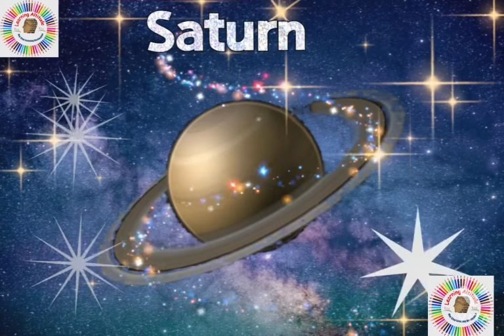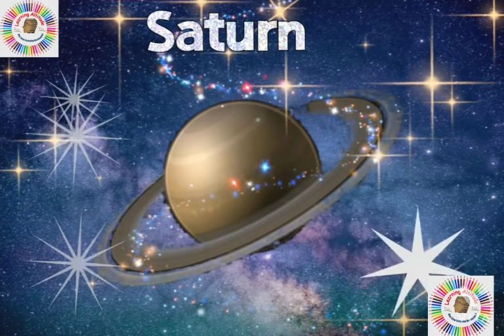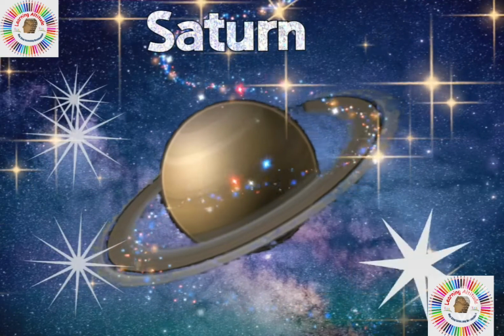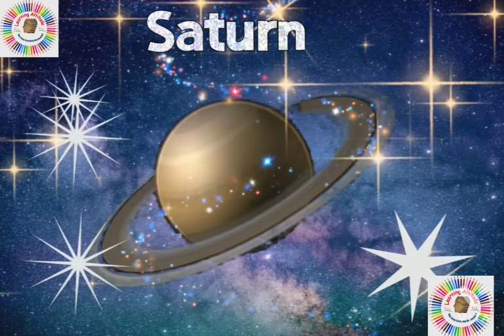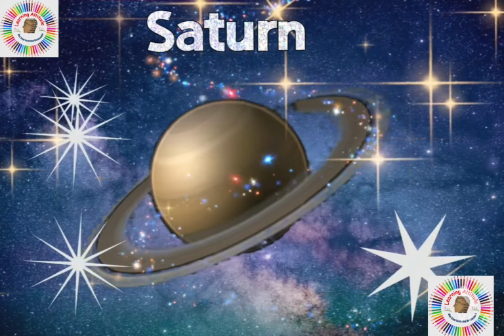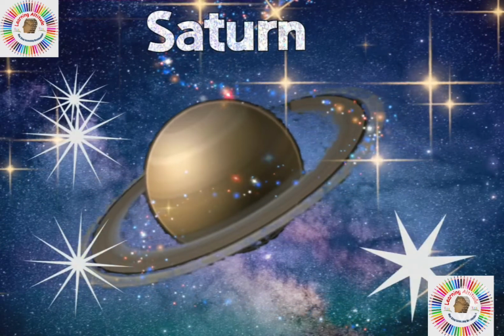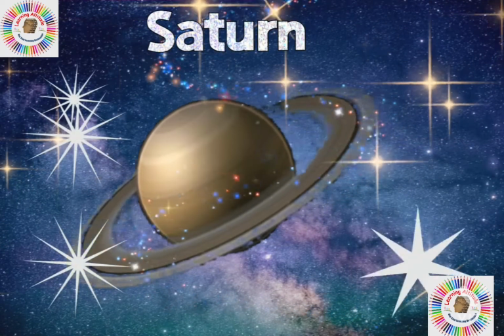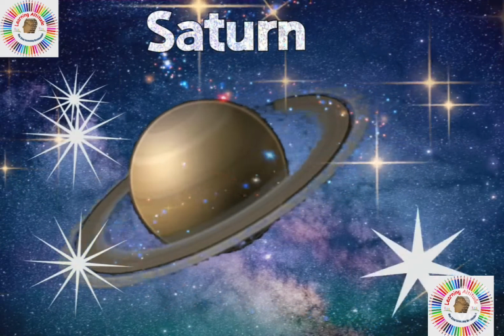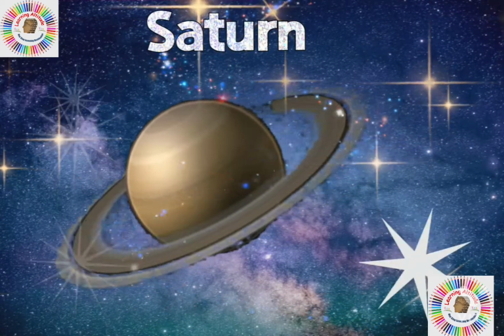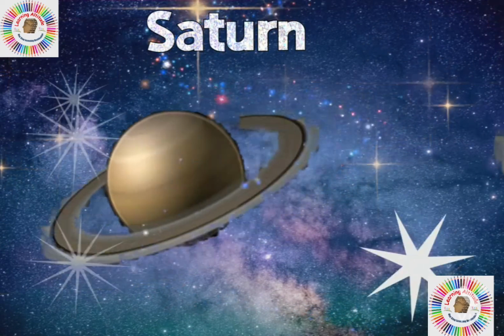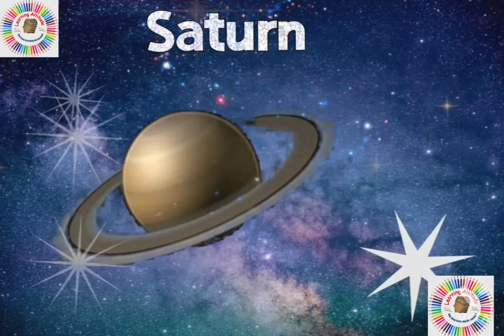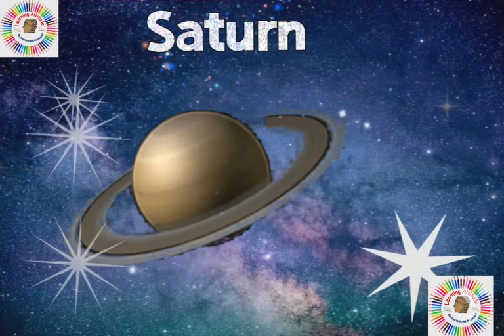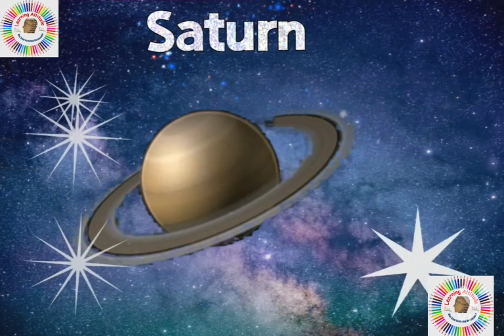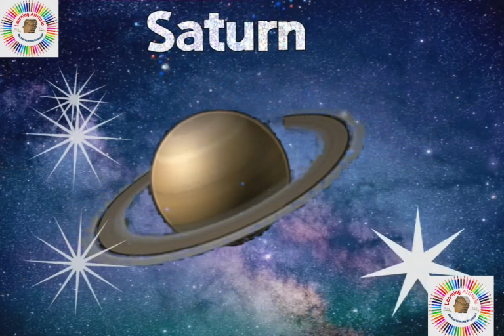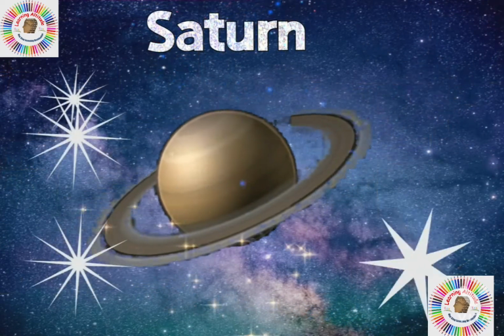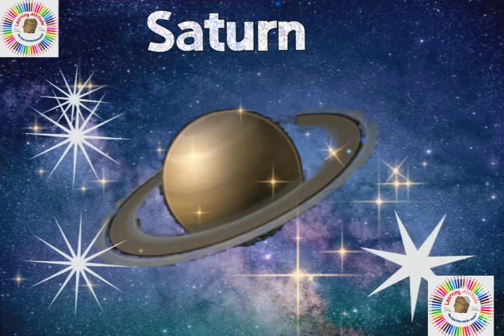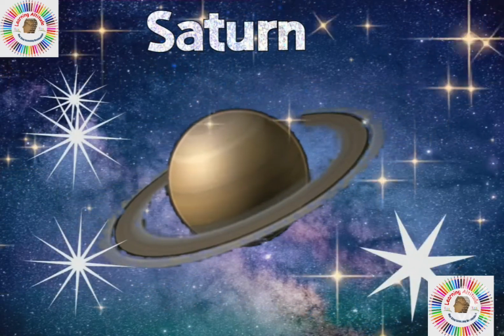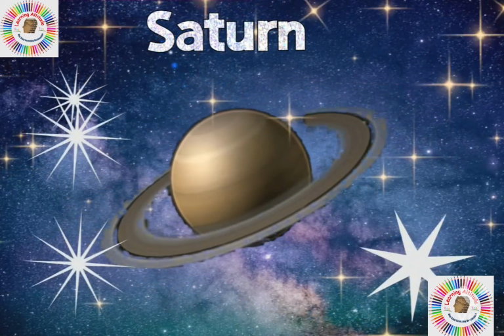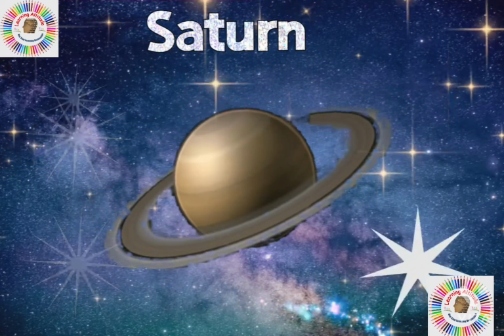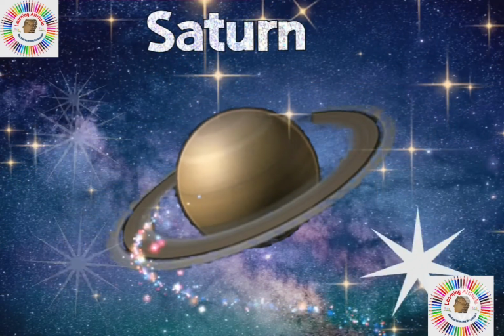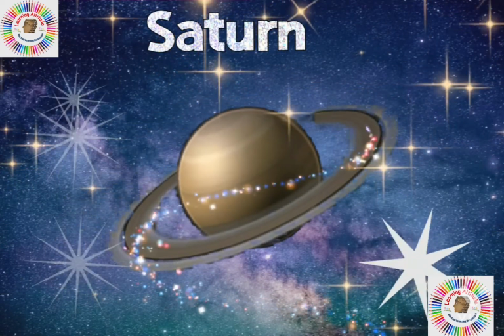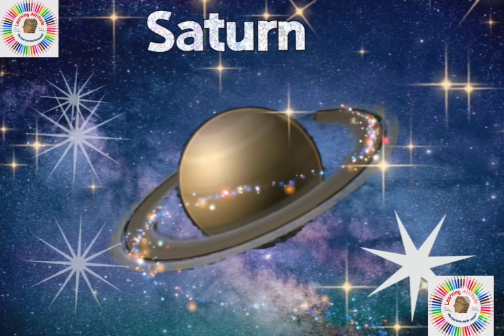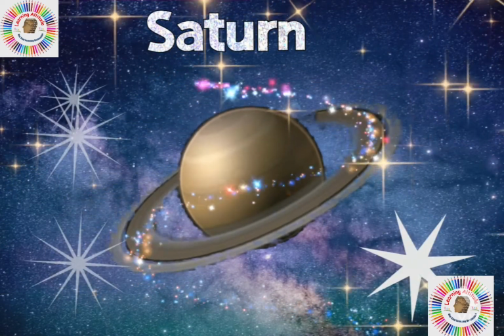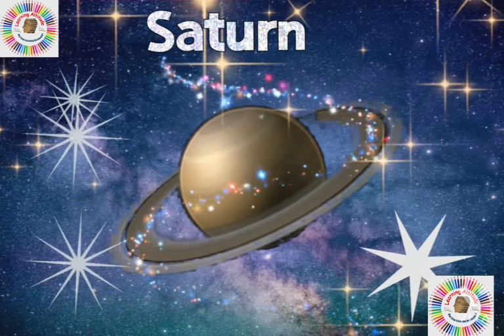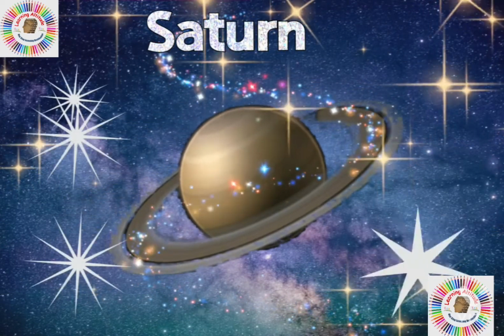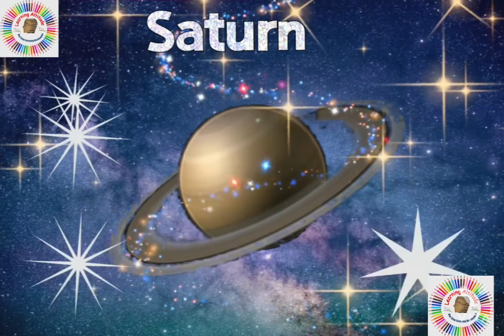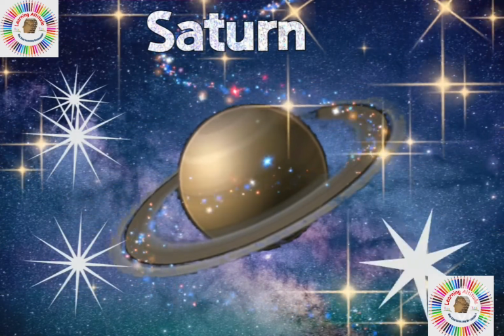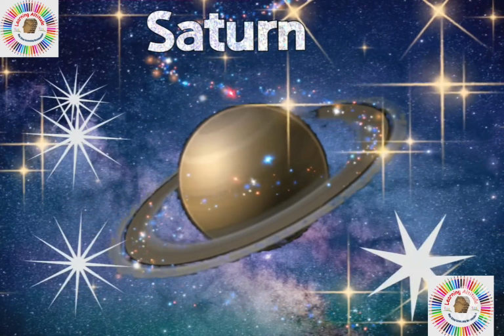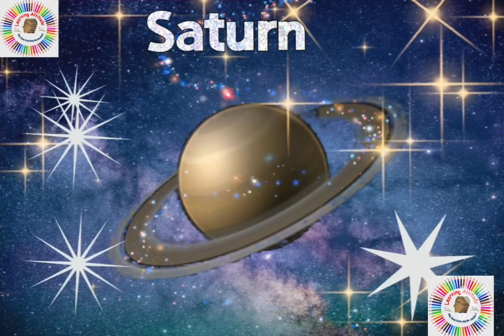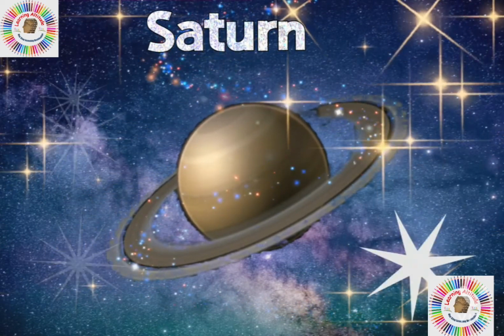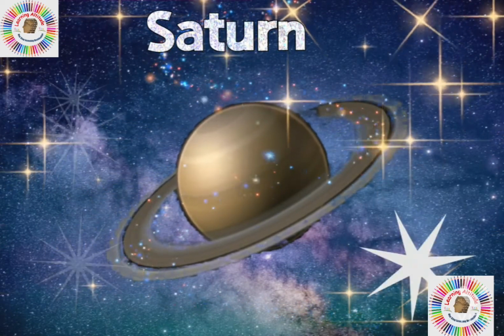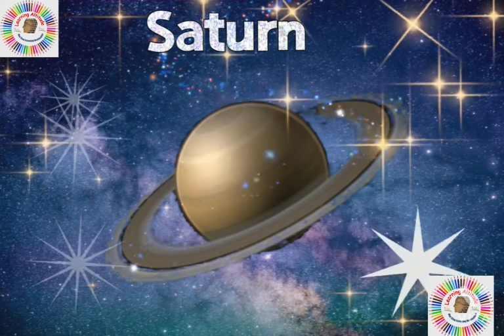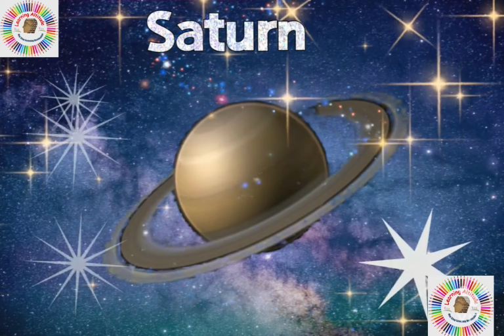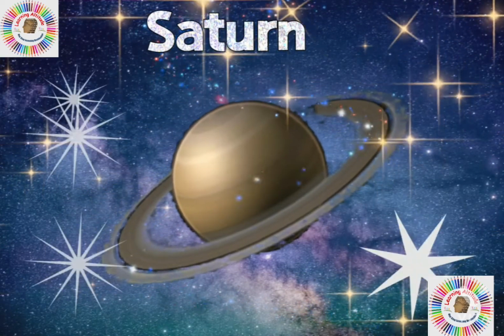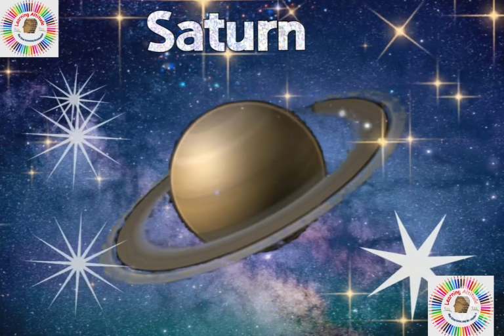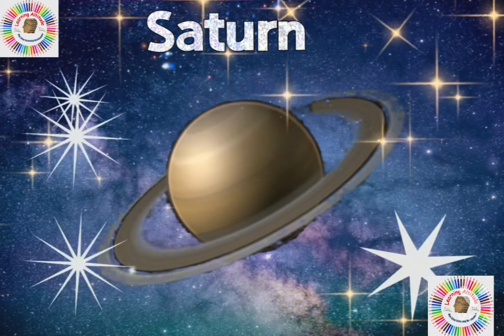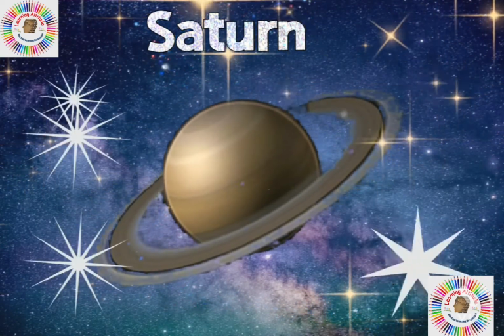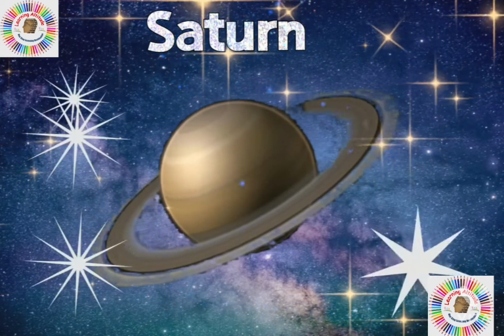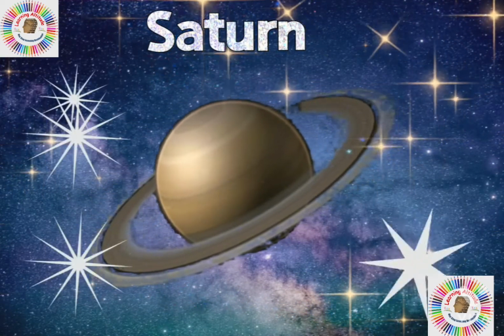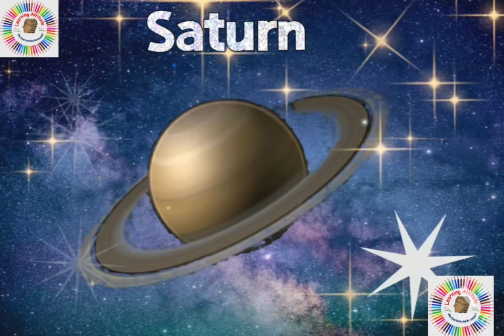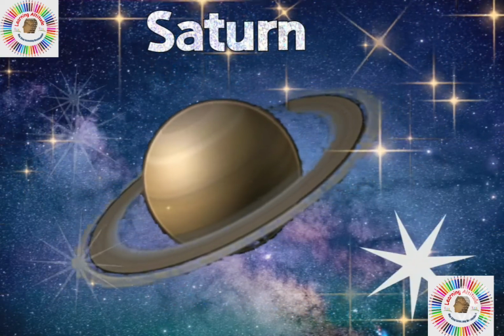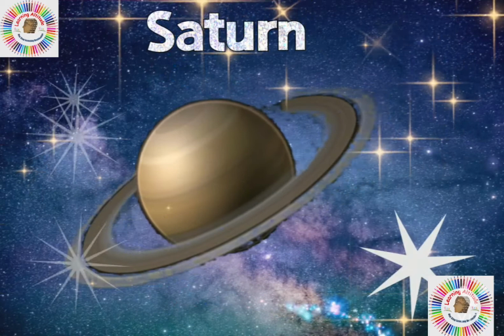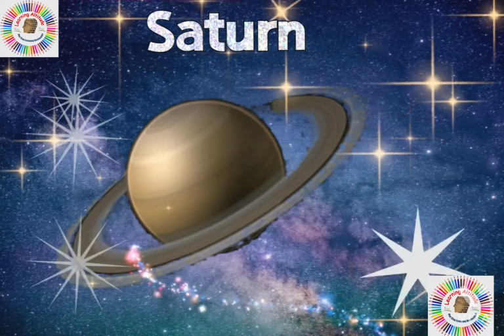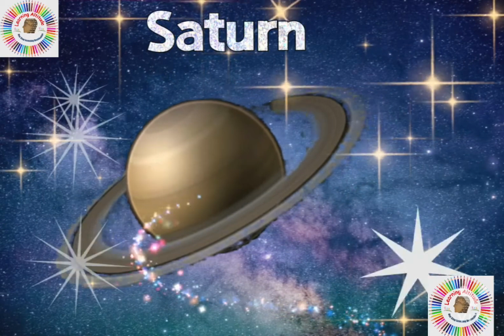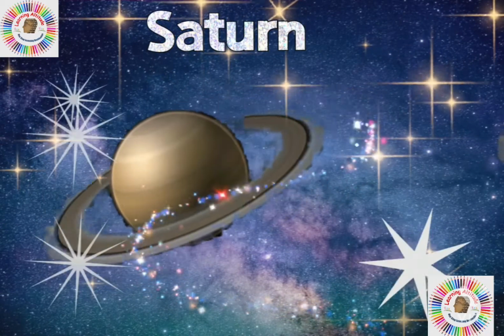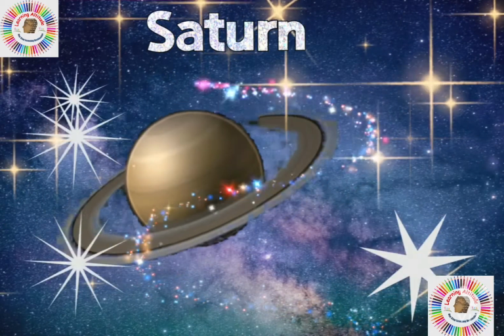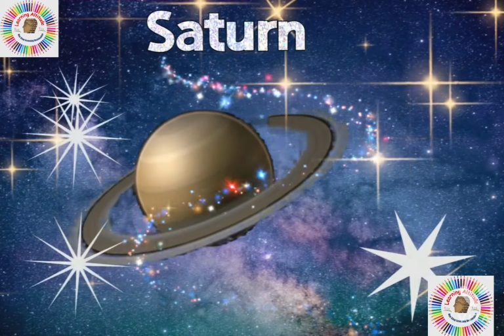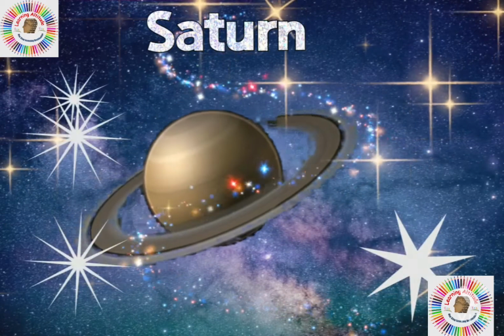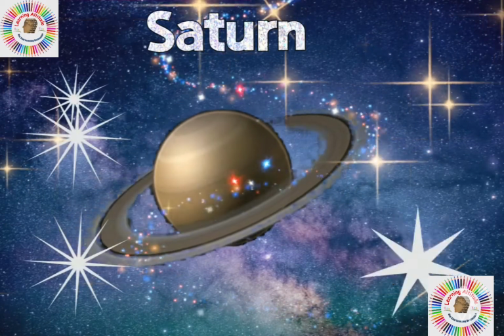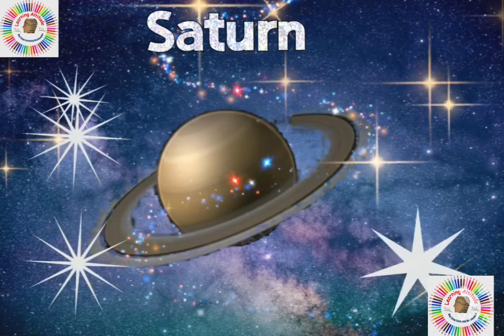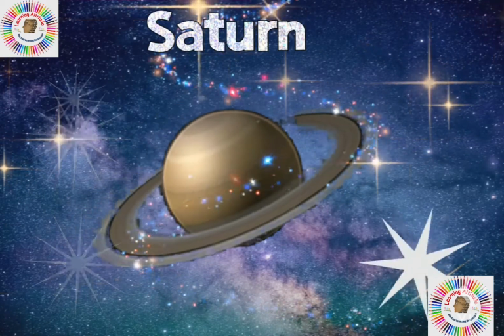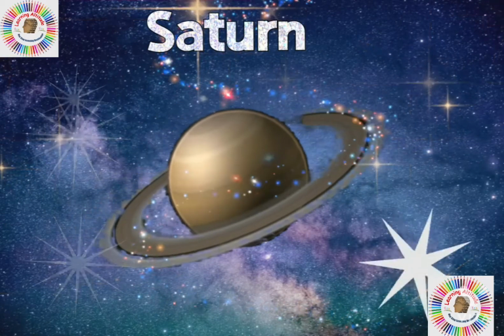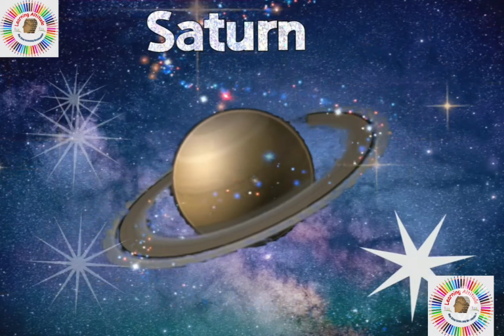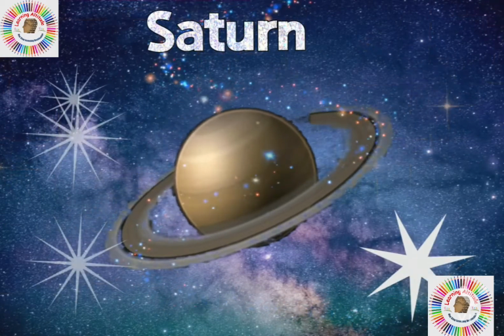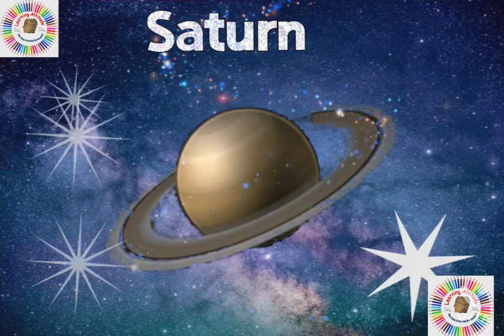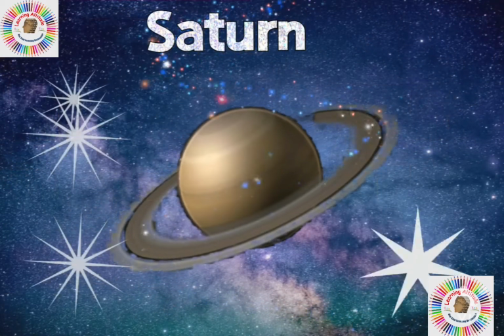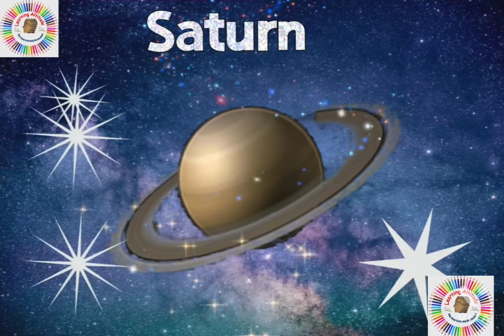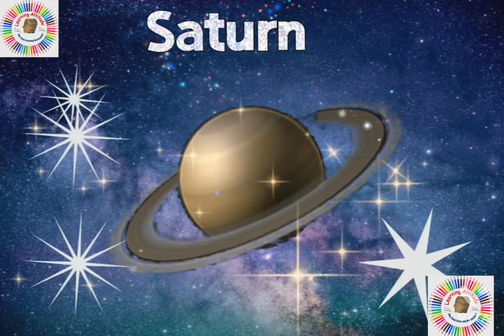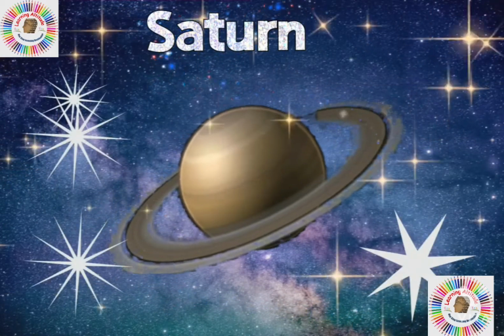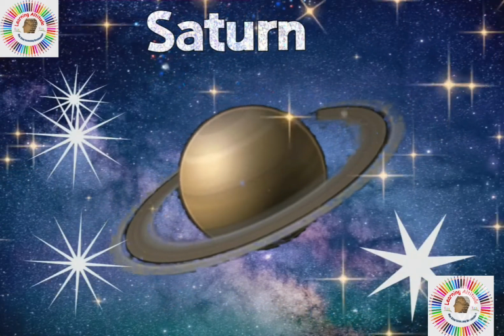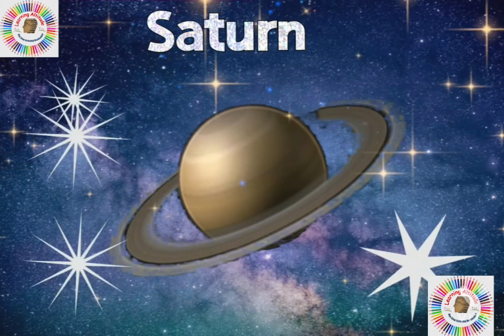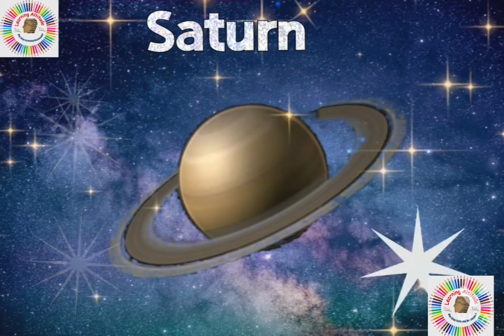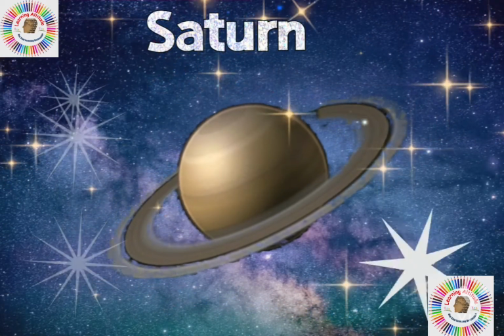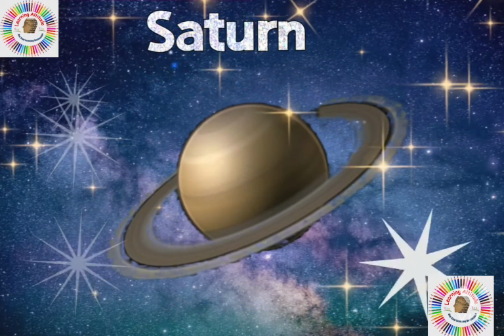The sixth planet is Saturn. It is a gas giant made of hydrogen and helium. Saturn has rings.